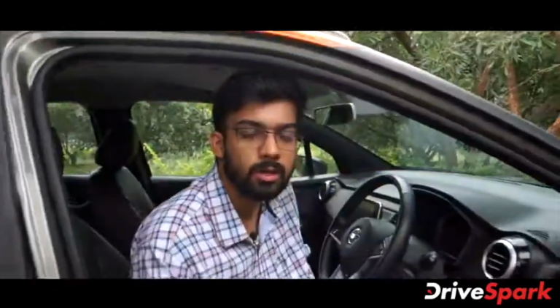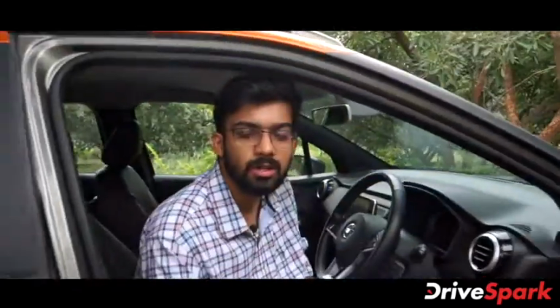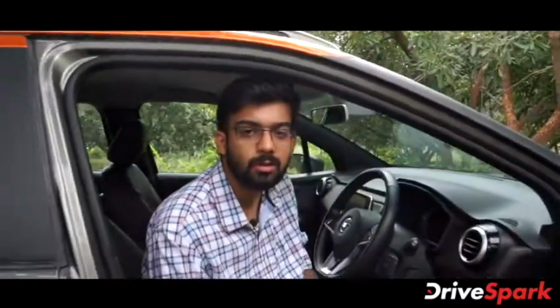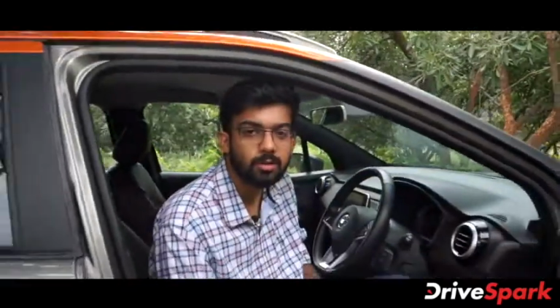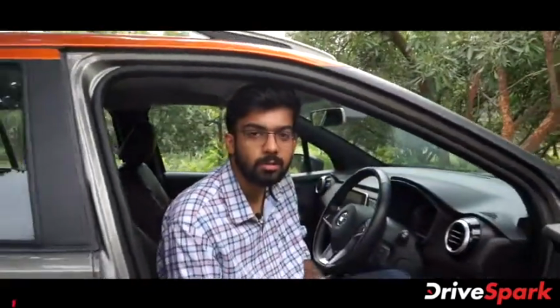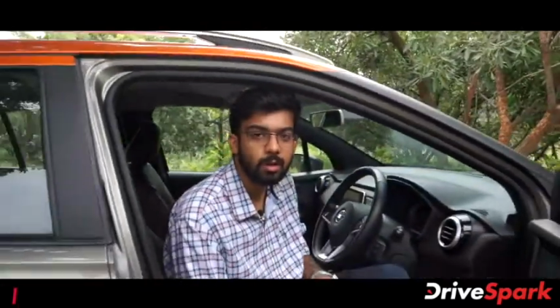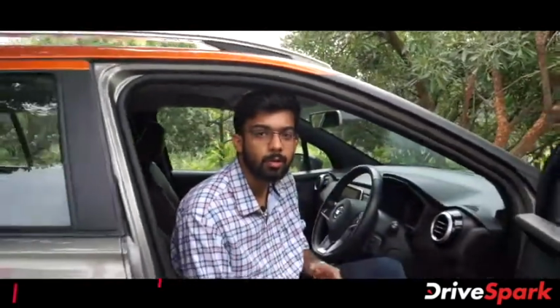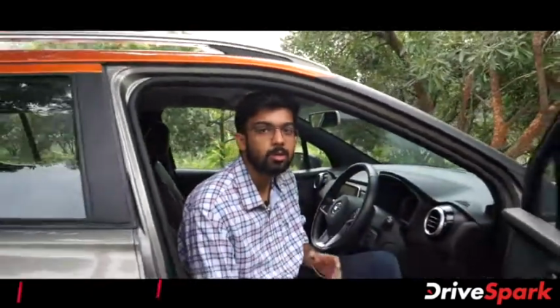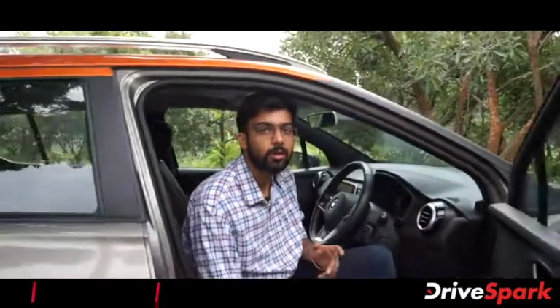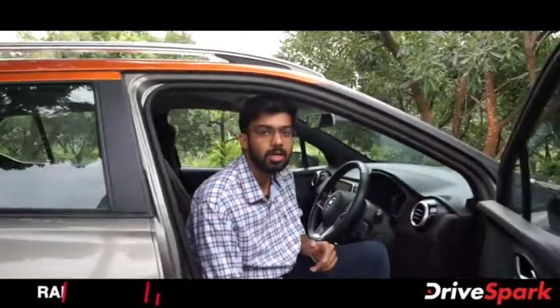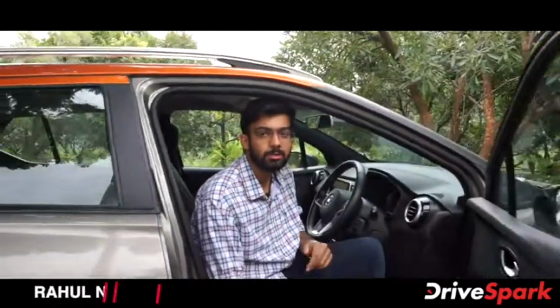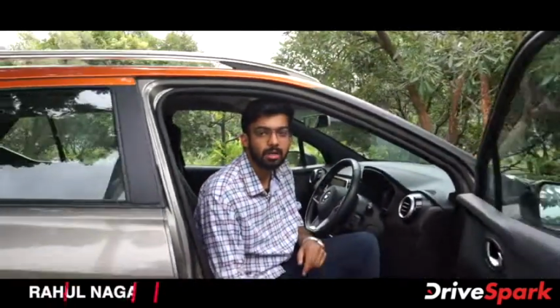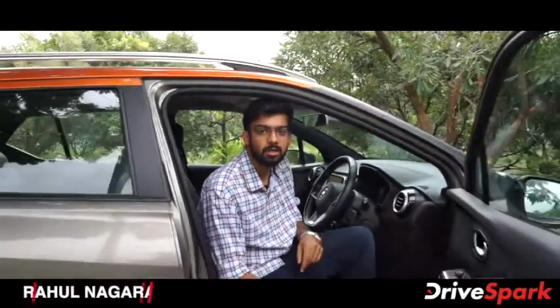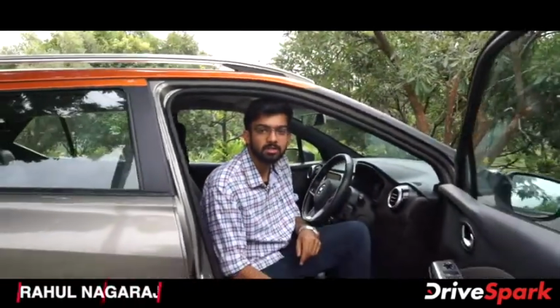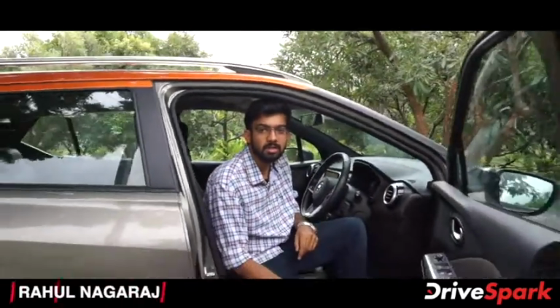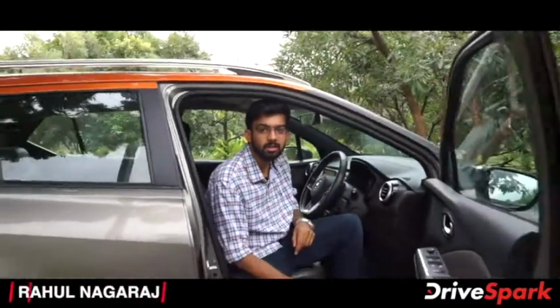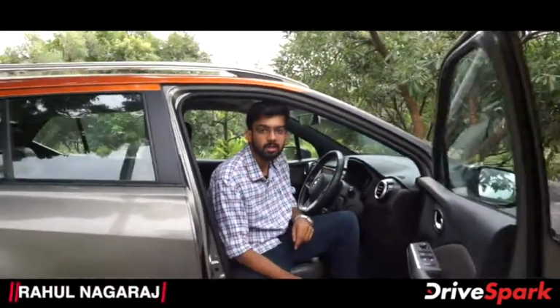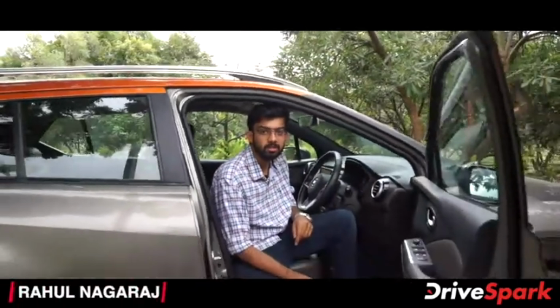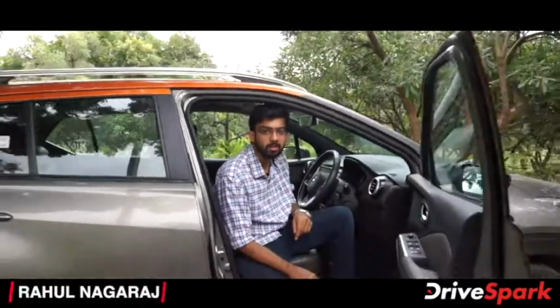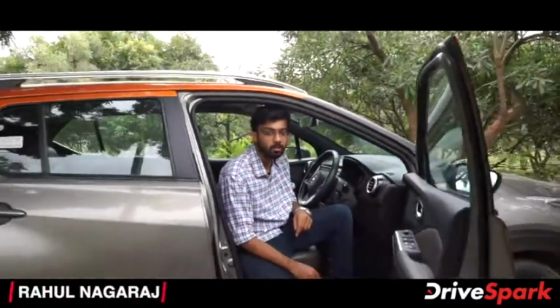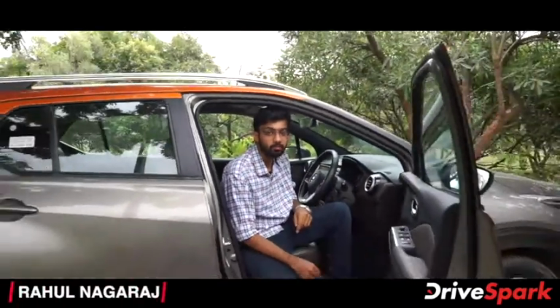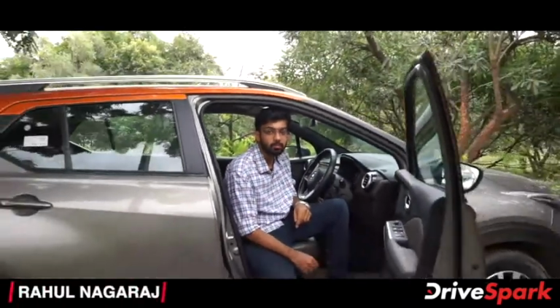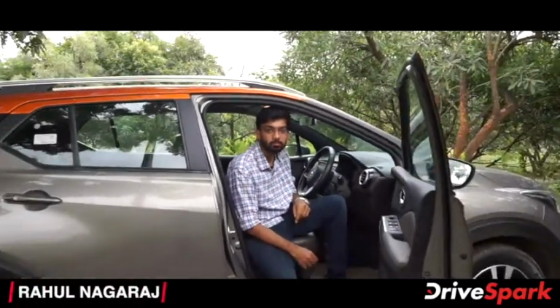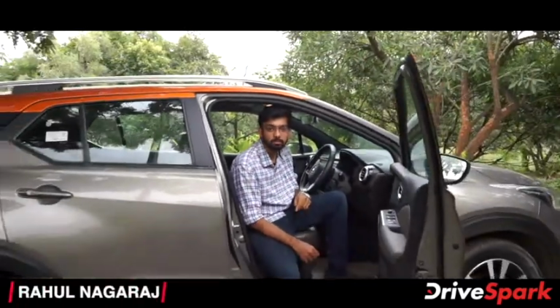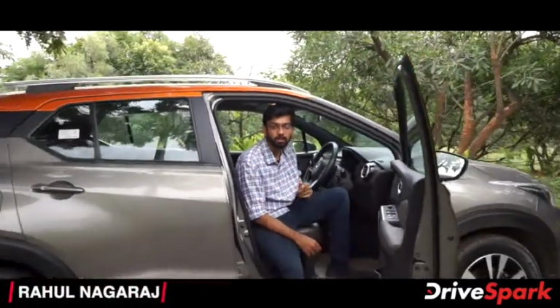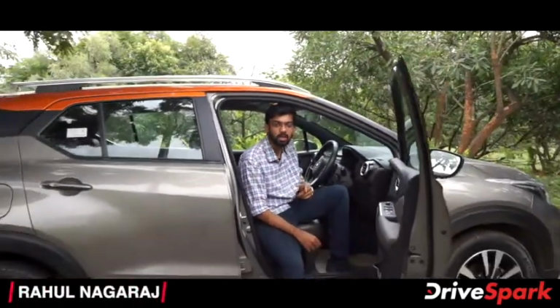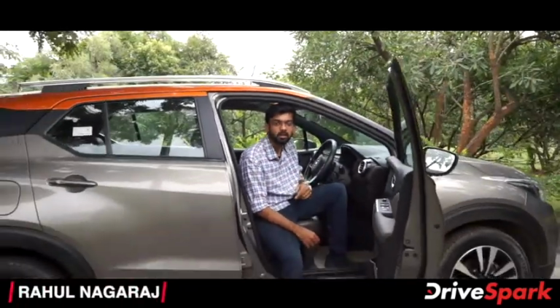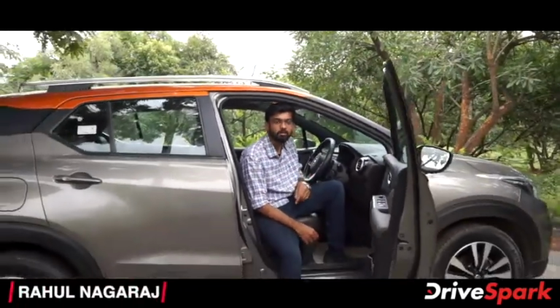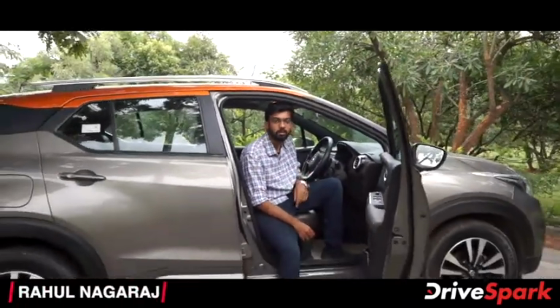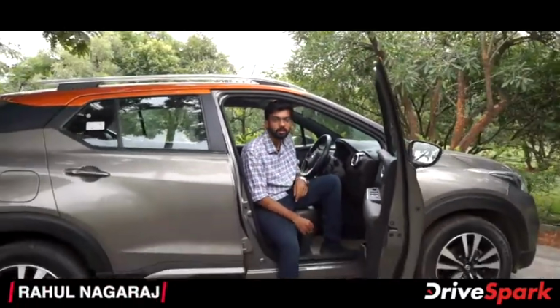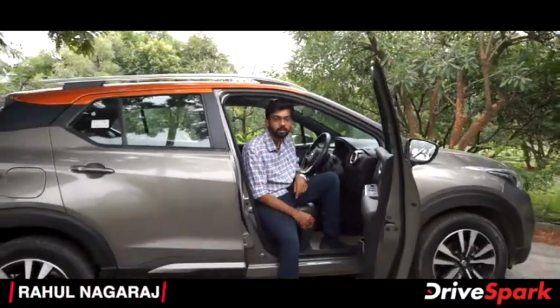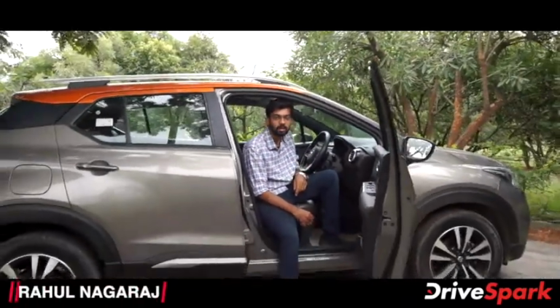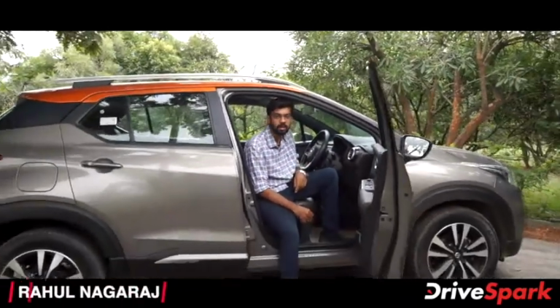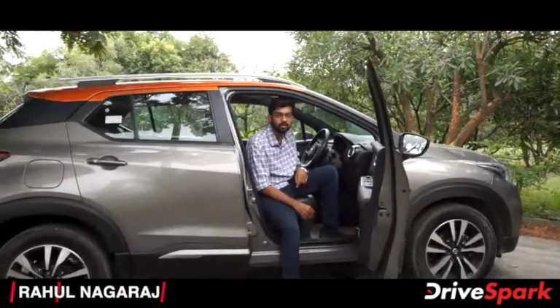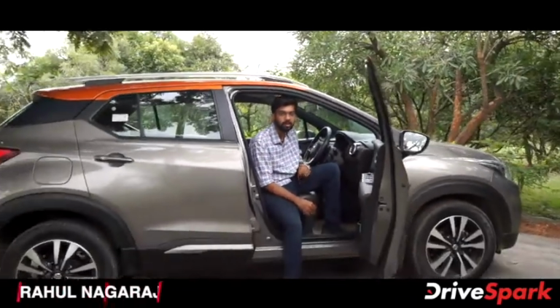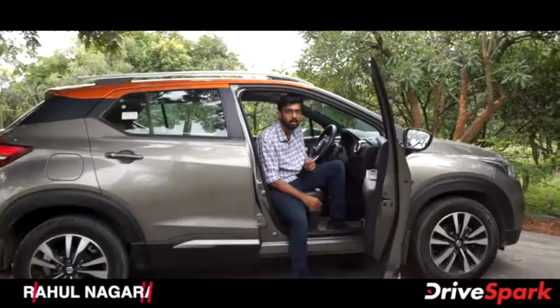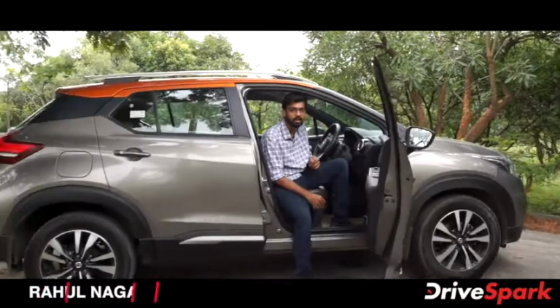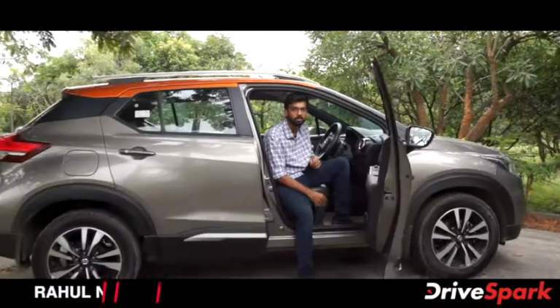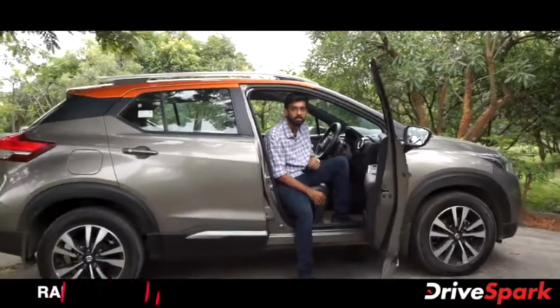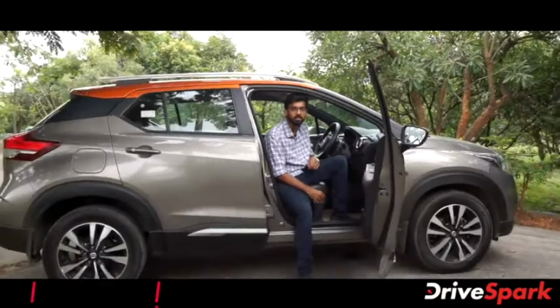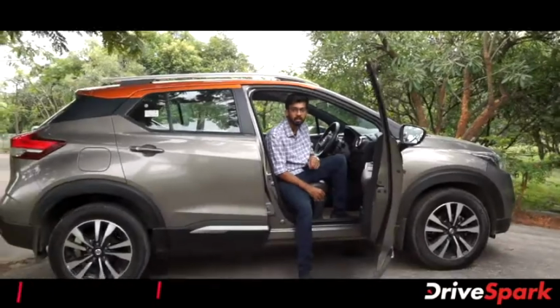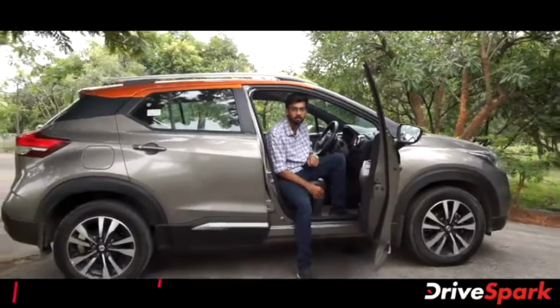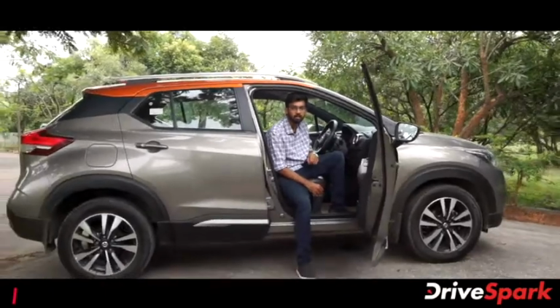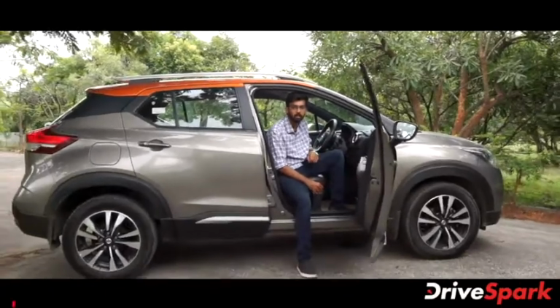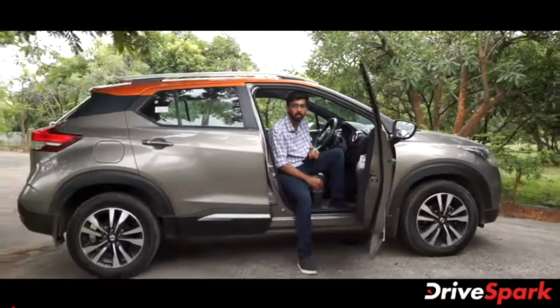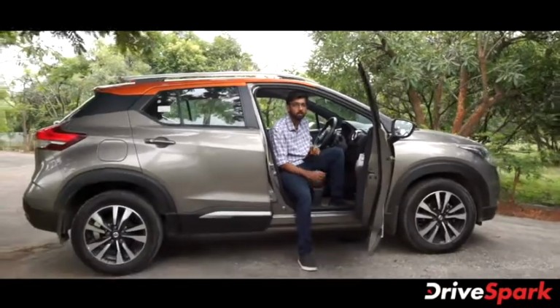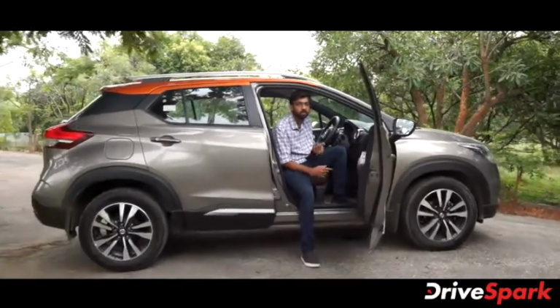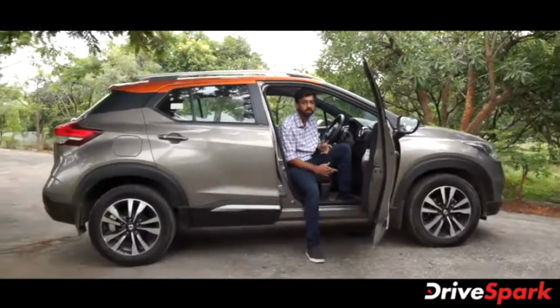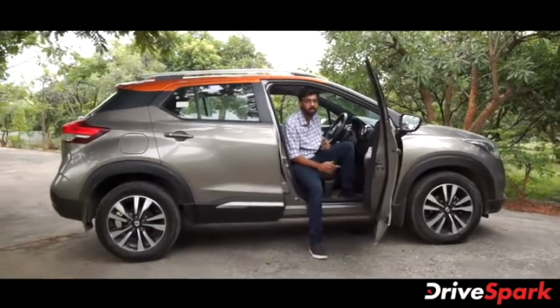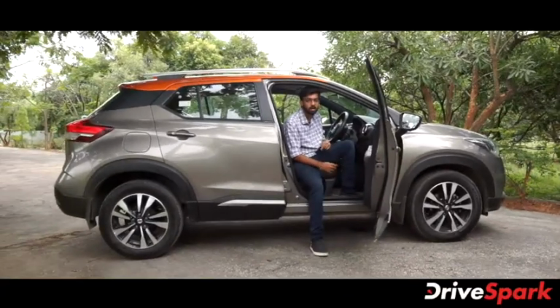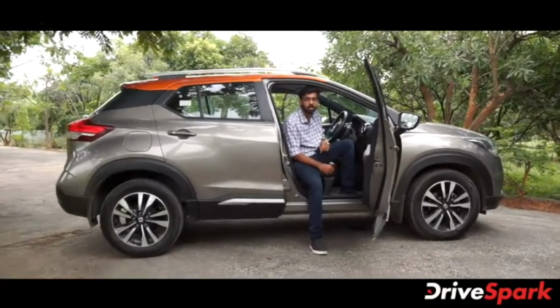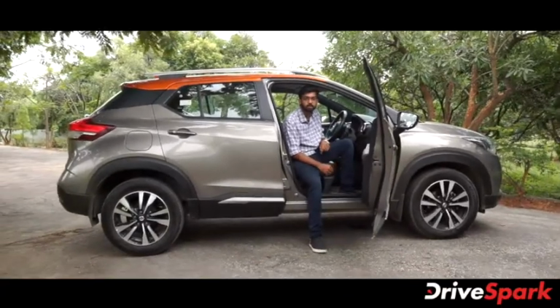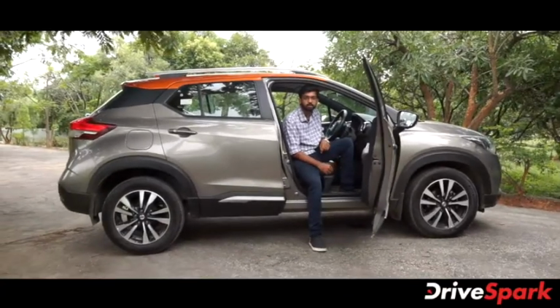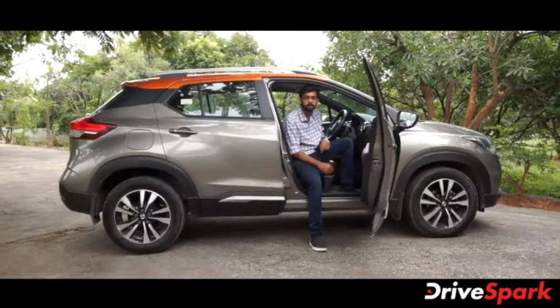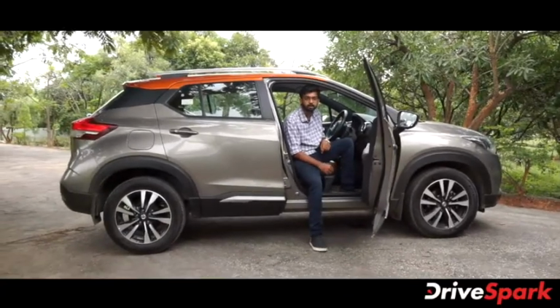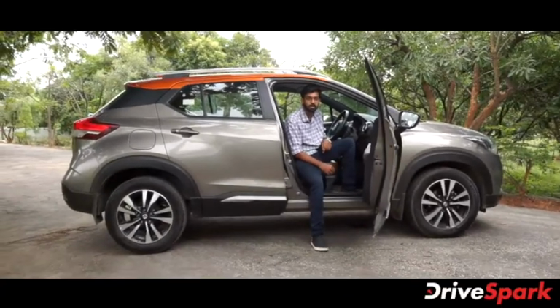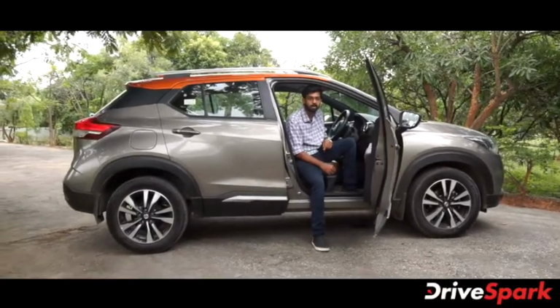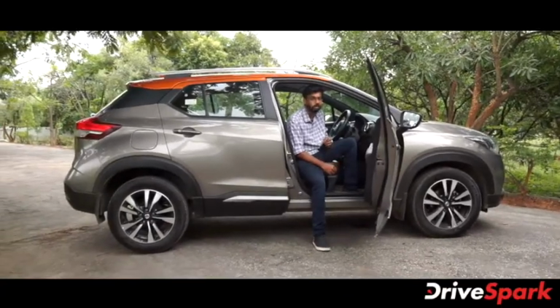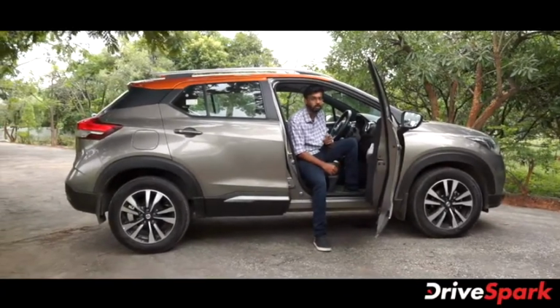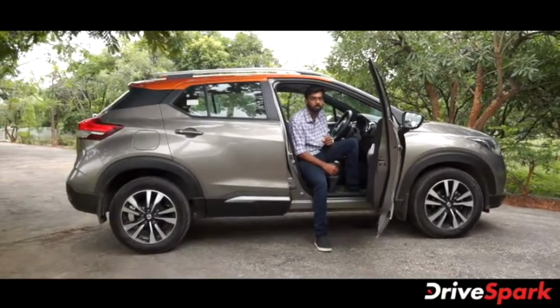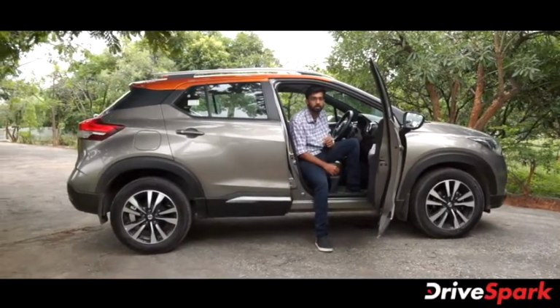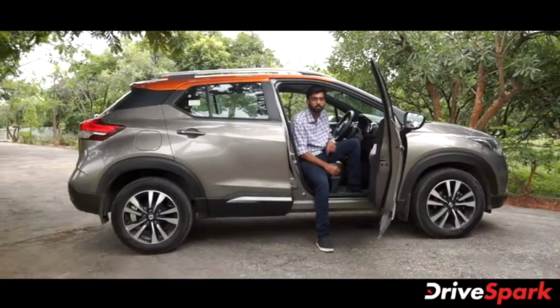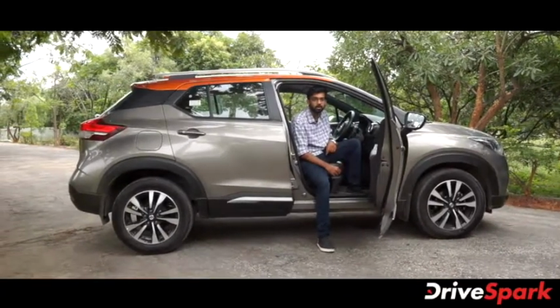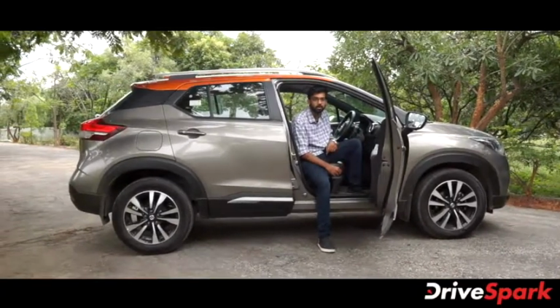So this is our review of the 2020 Nissan Kicks. If you liked this video, please subscribe to Kannada Drives Park.